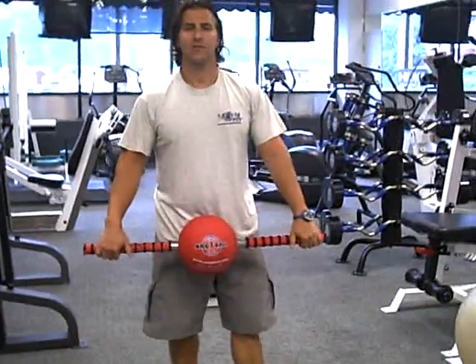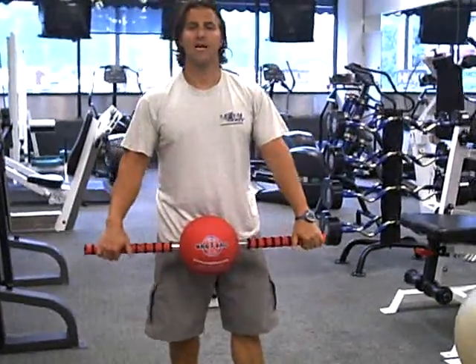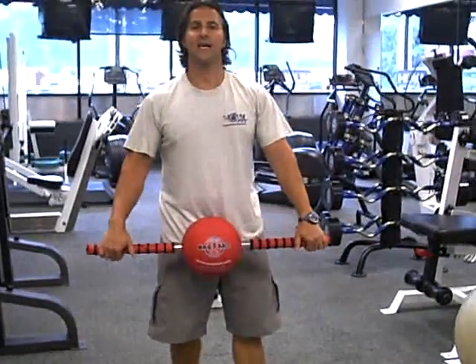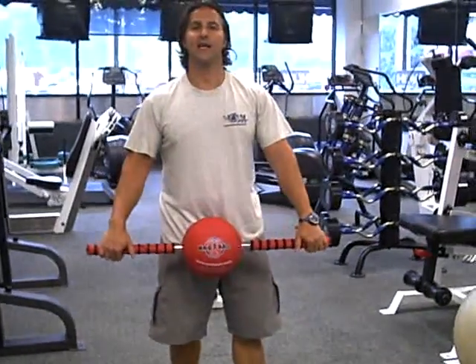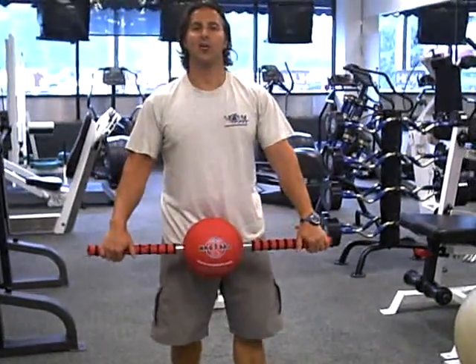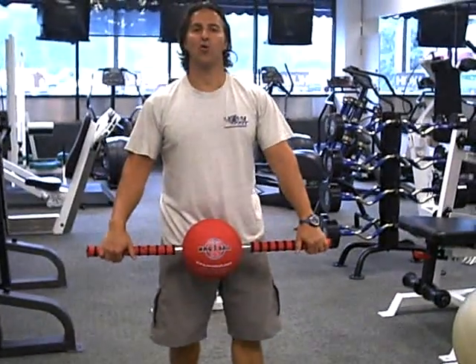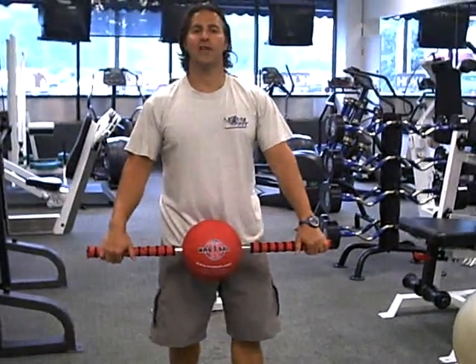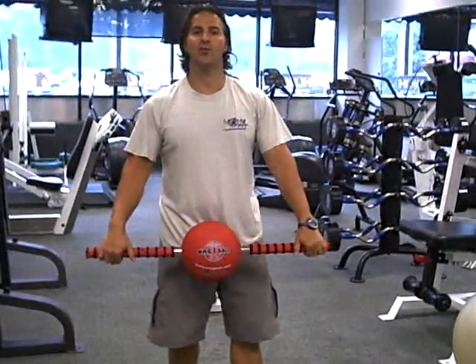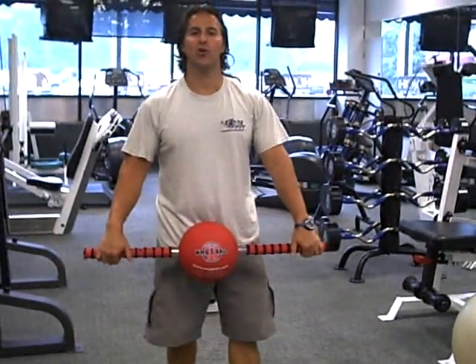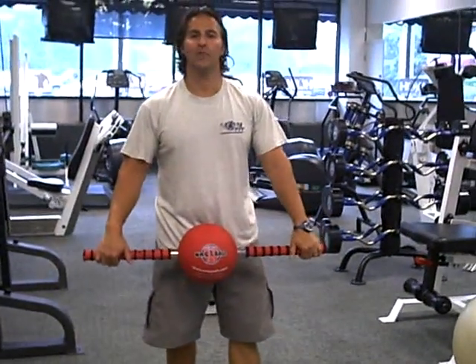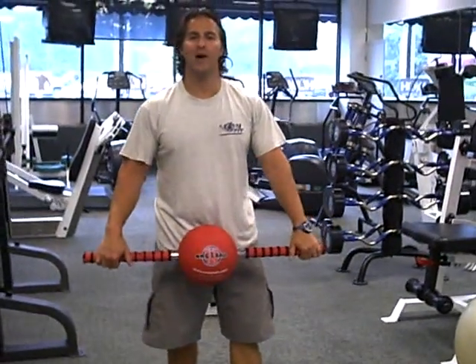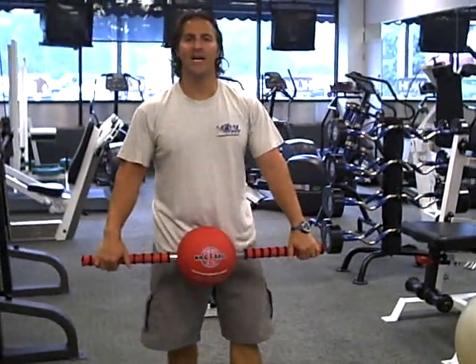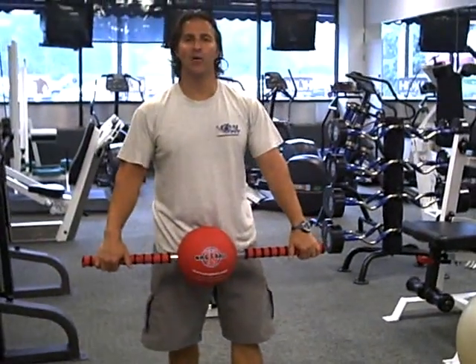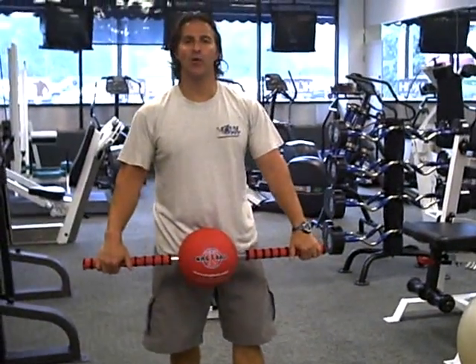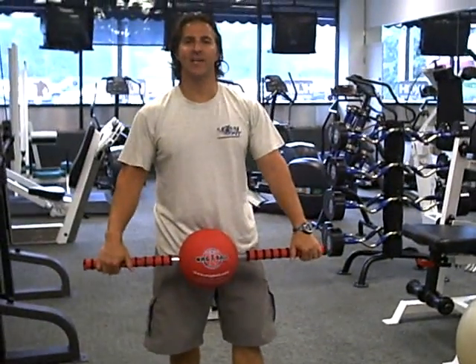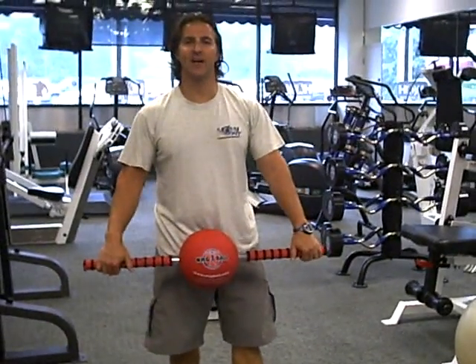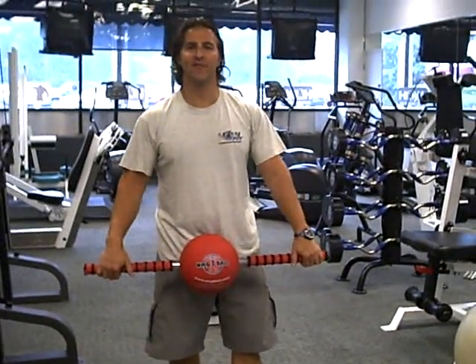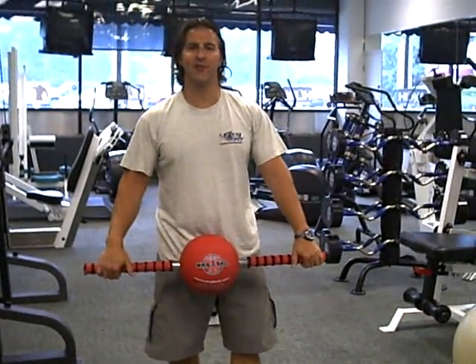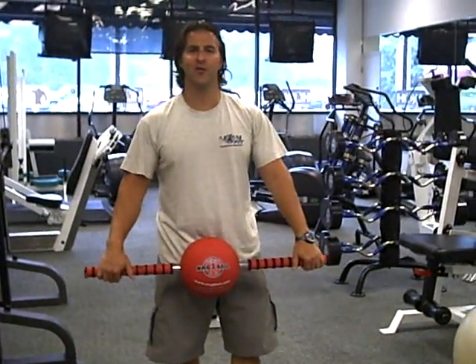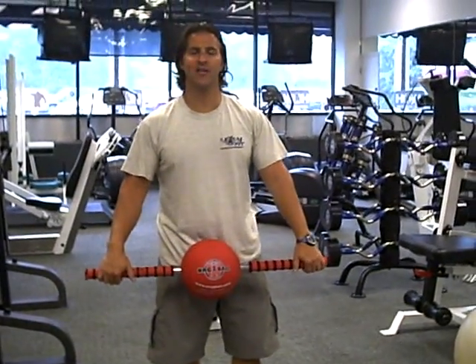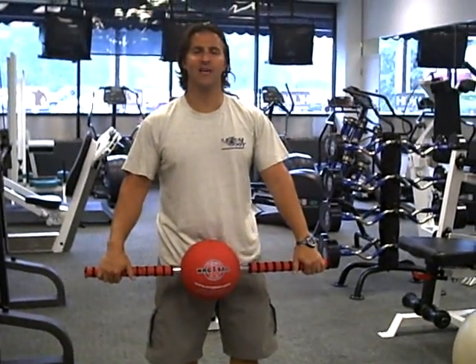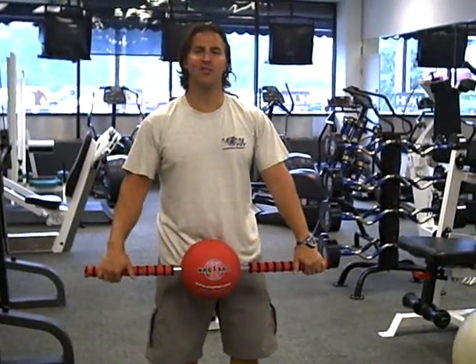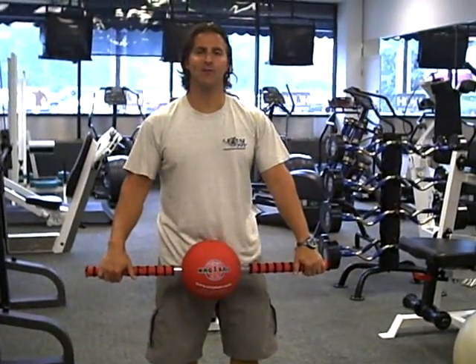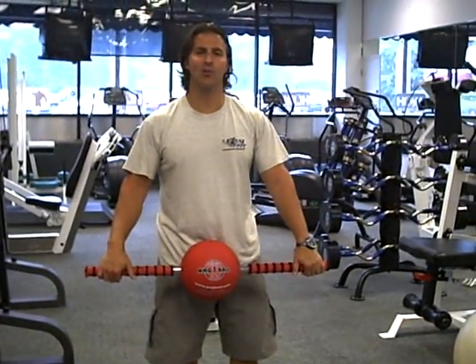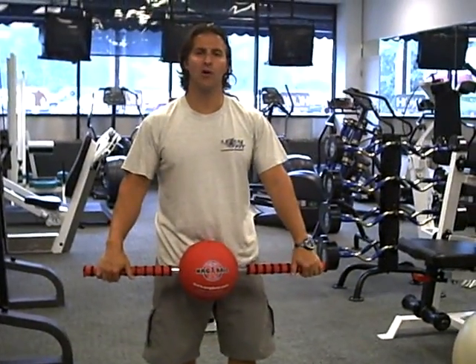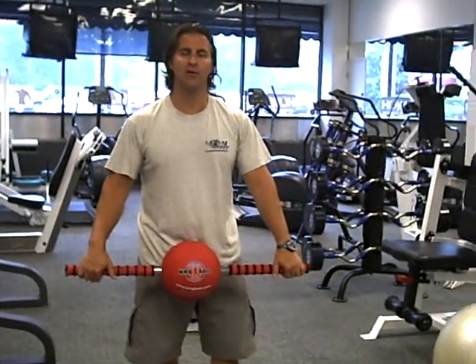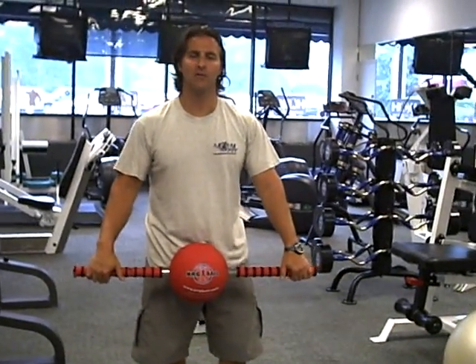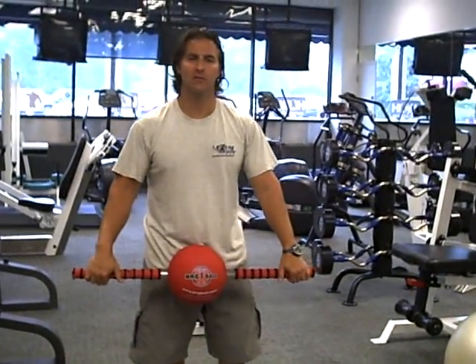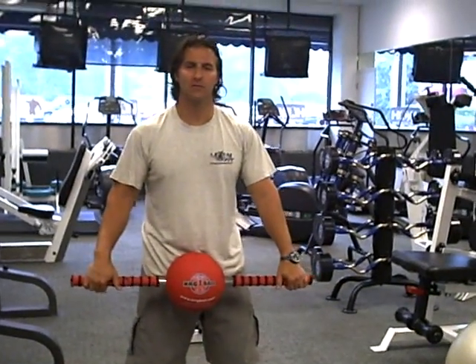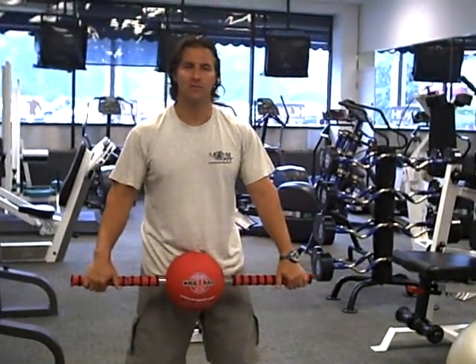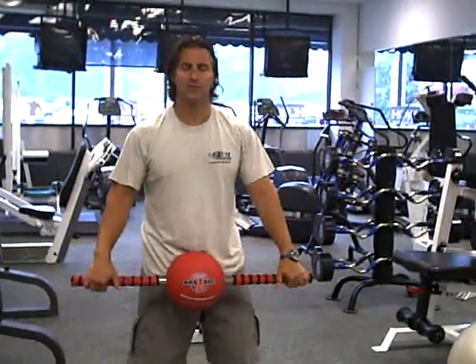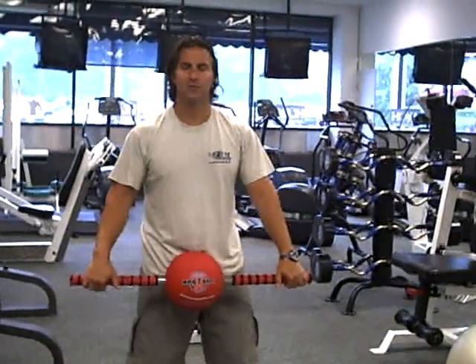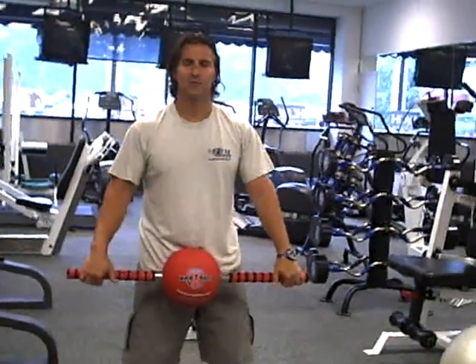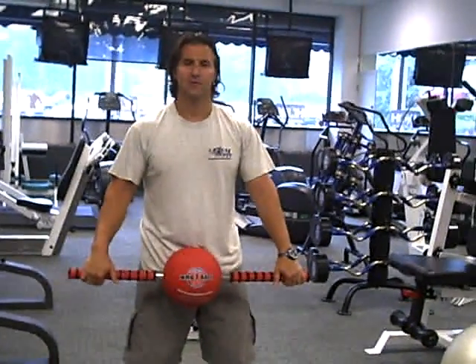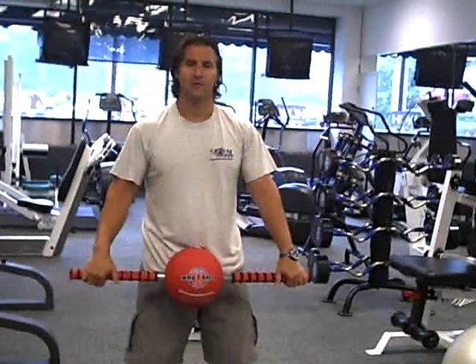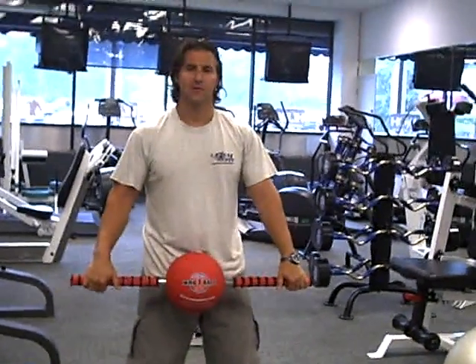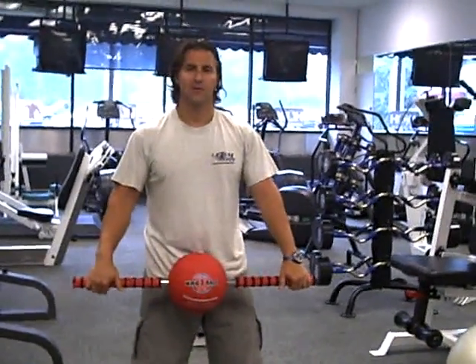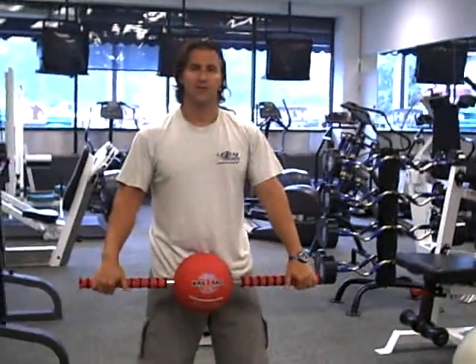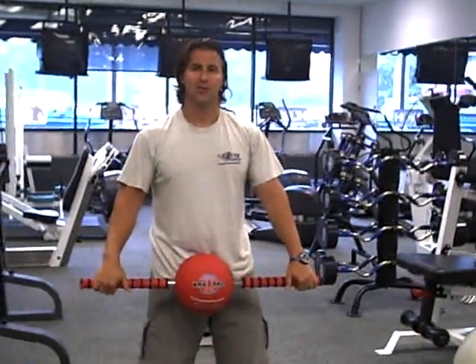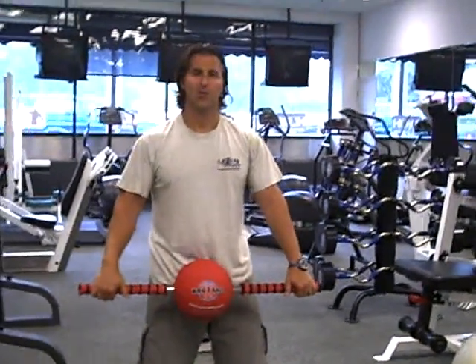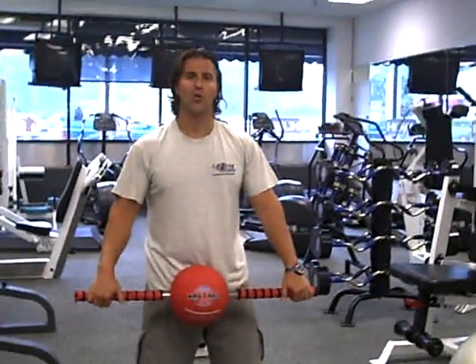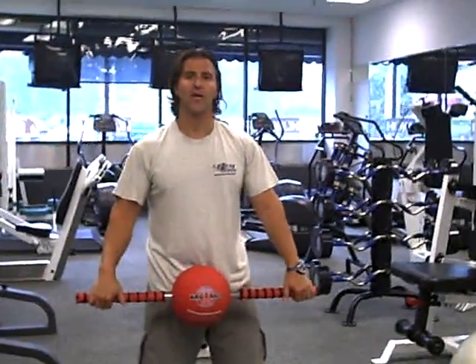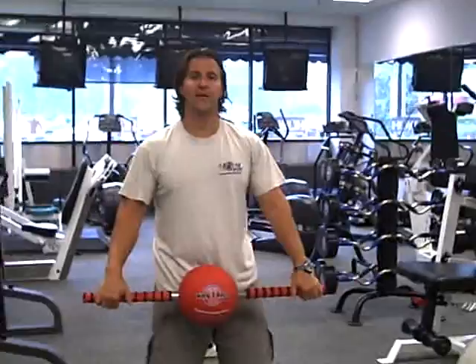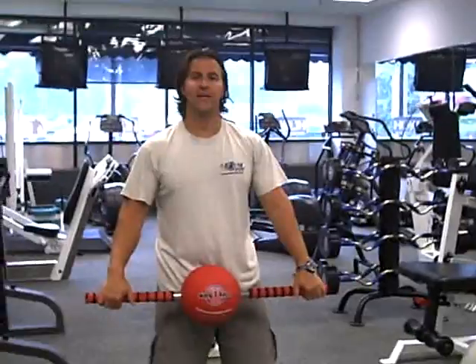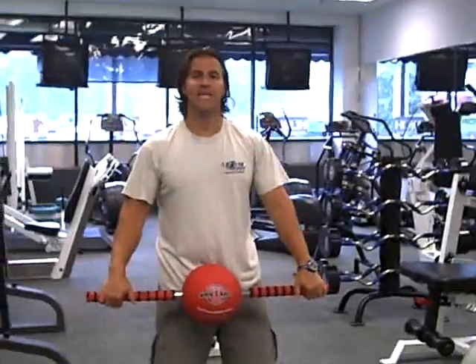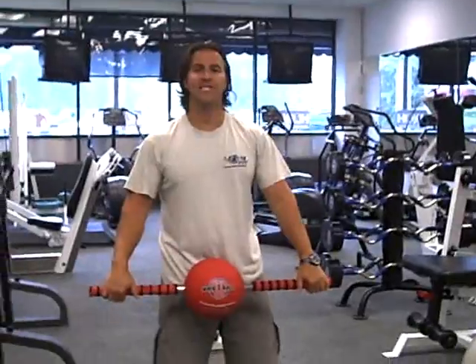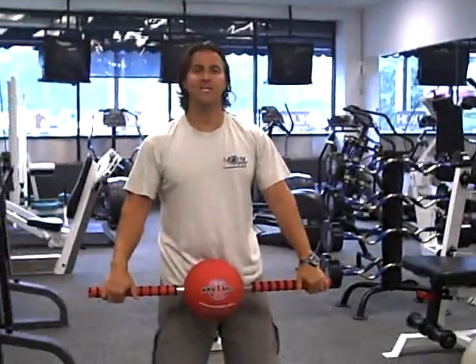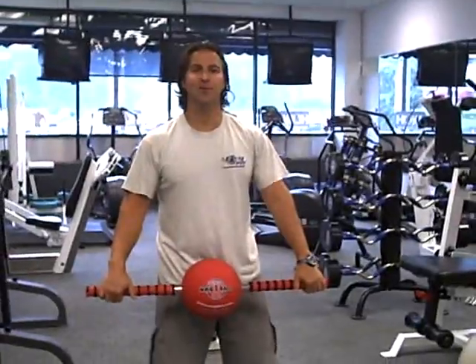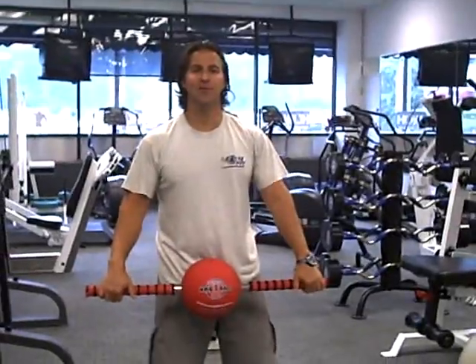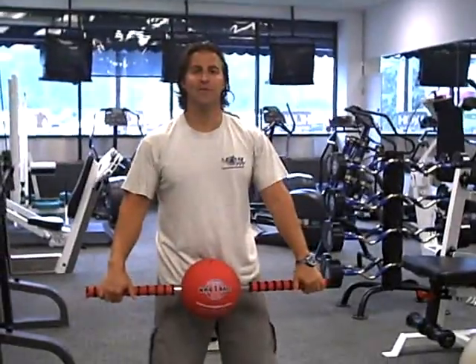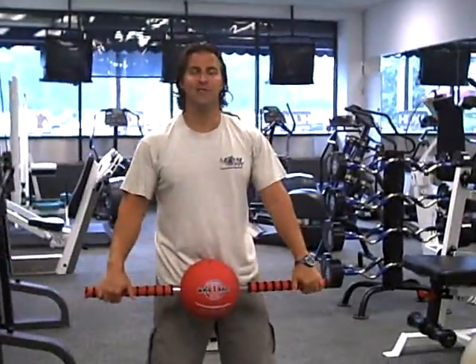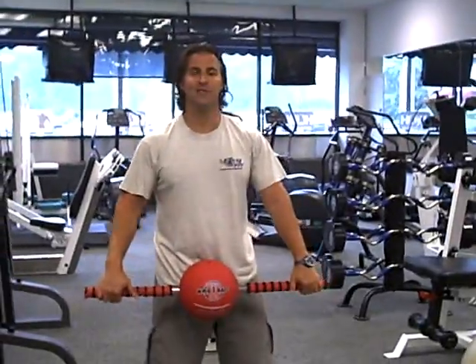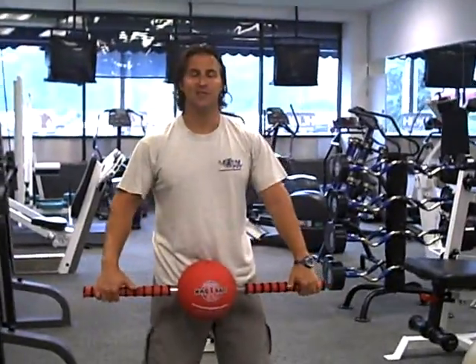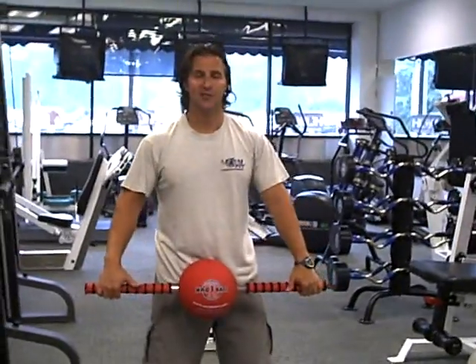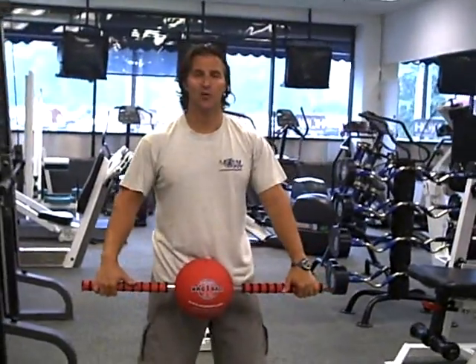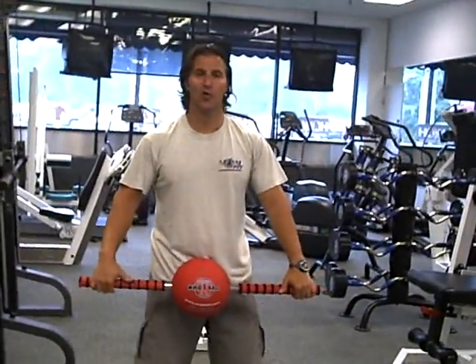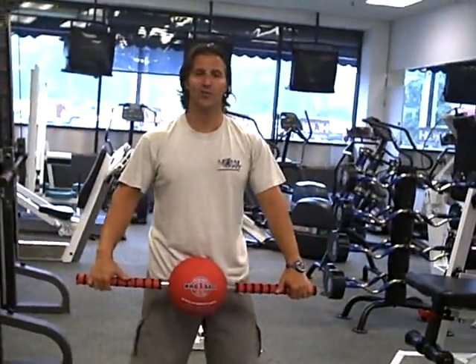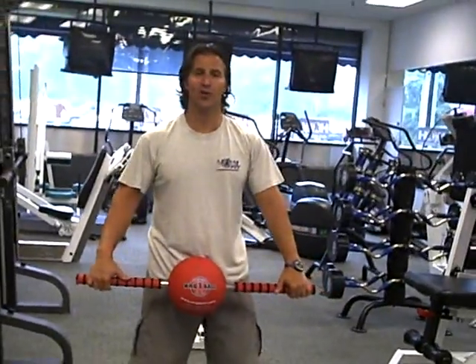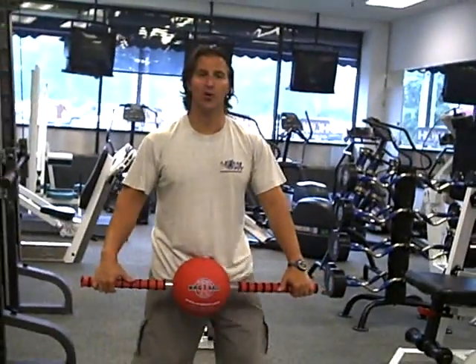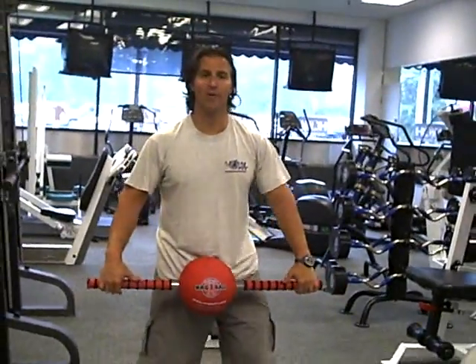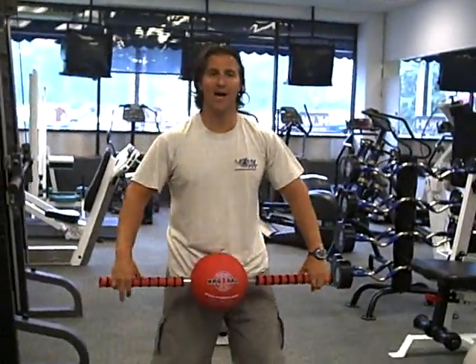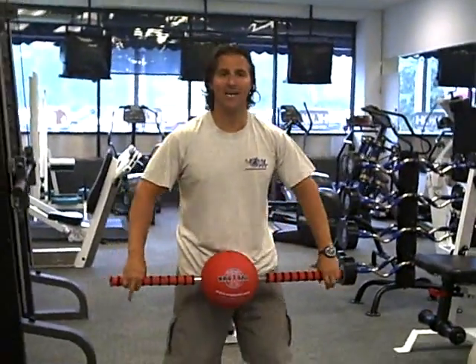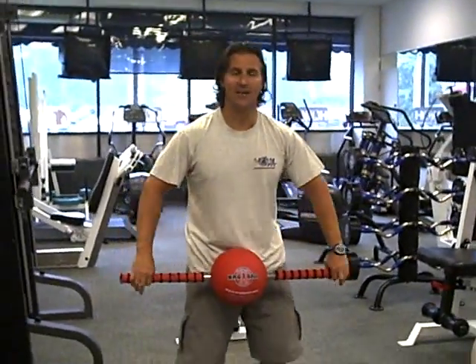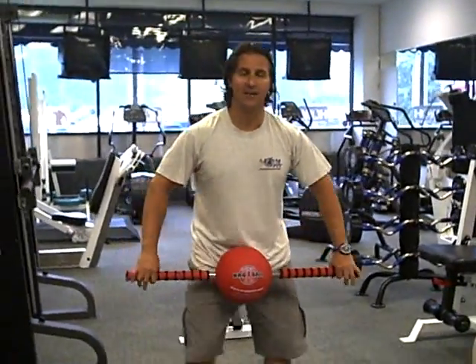Today I've got a quick total body workout for you with the energy ball. They're quick, easy movements to work the whole body.